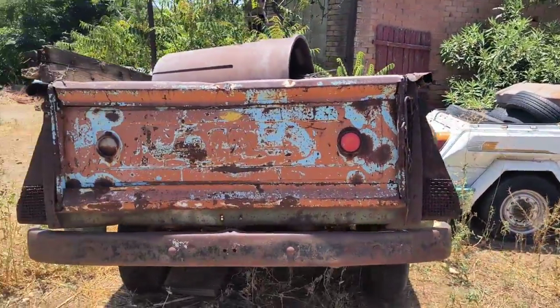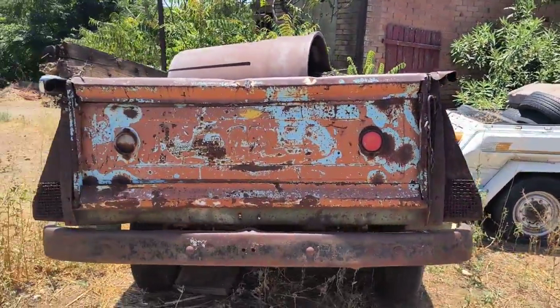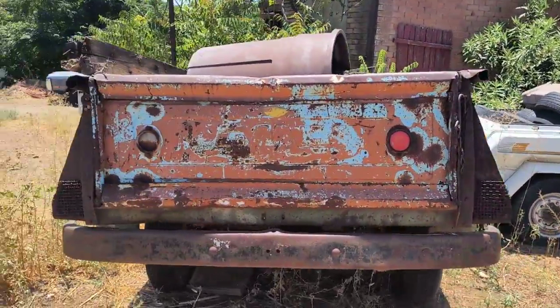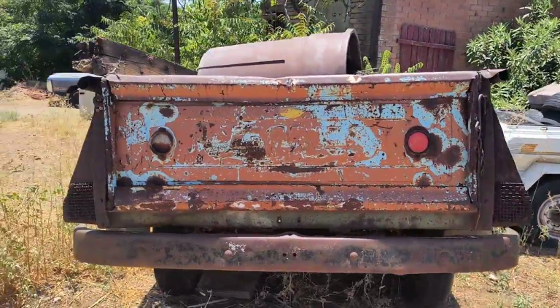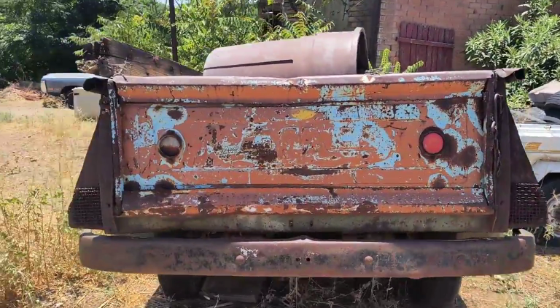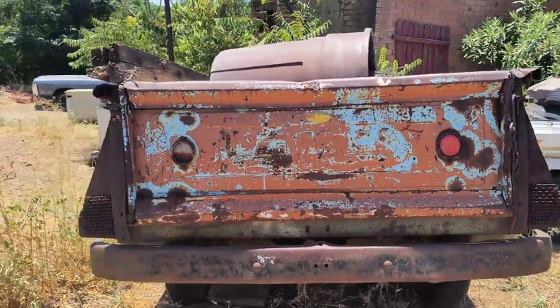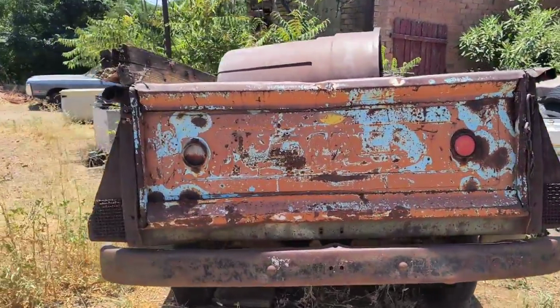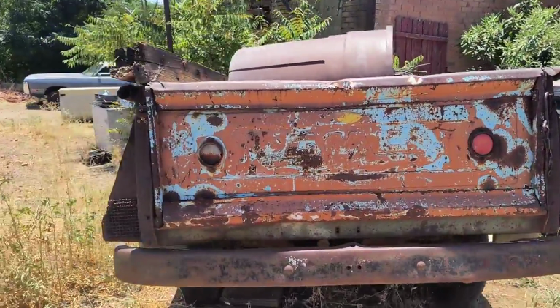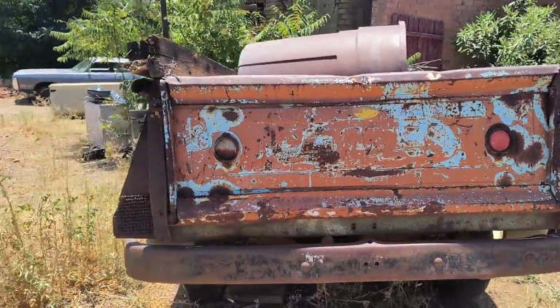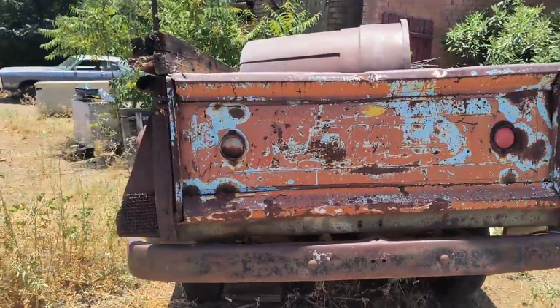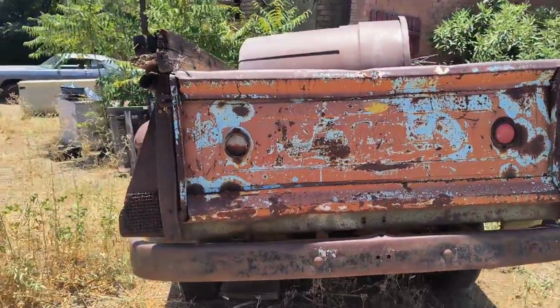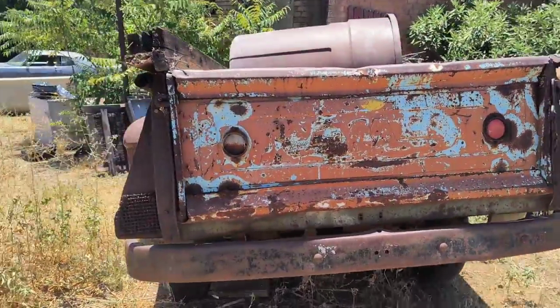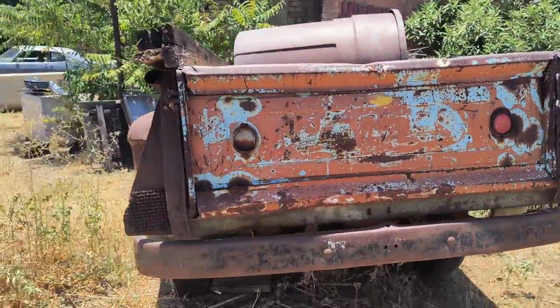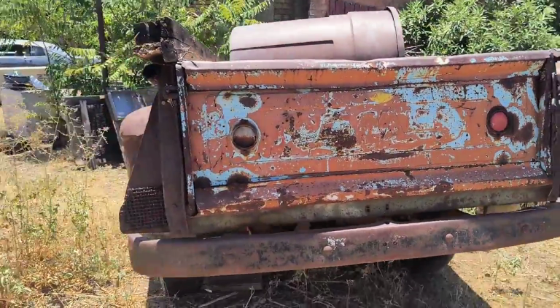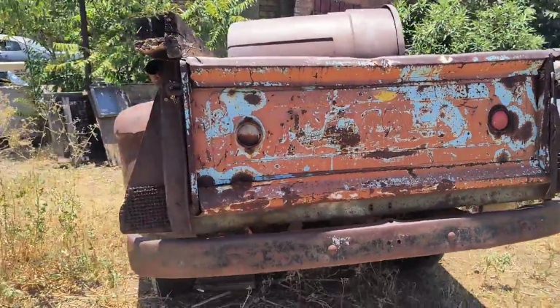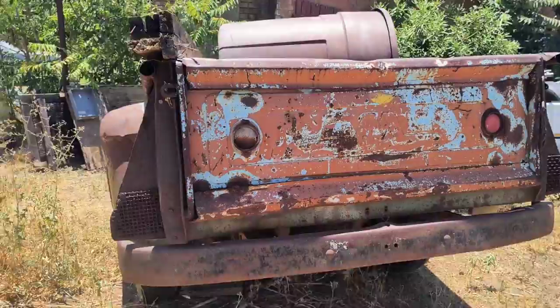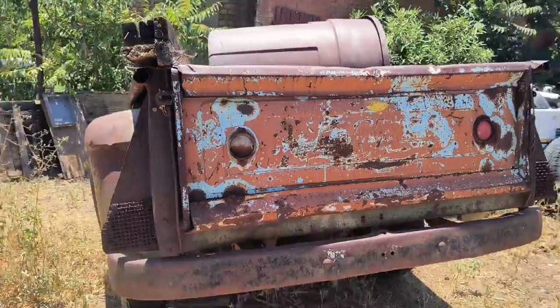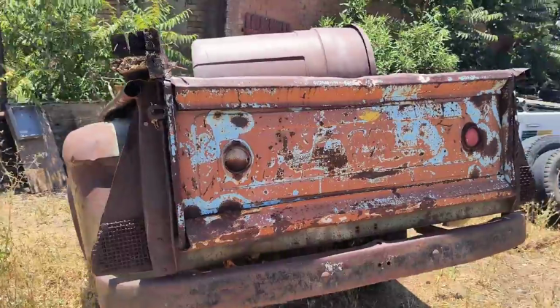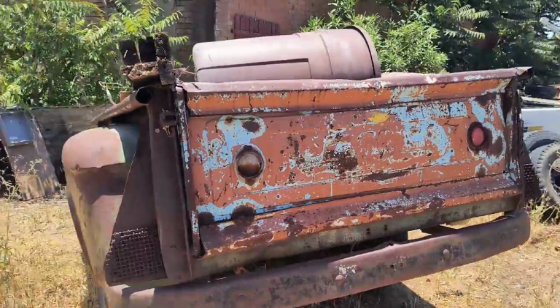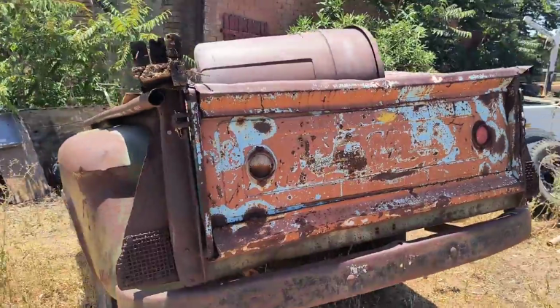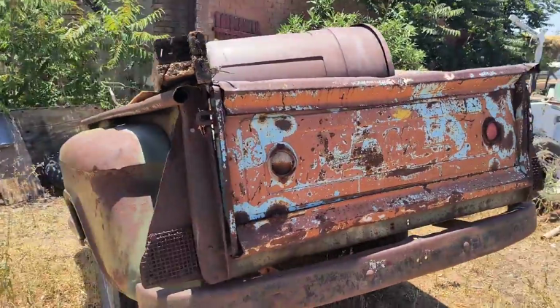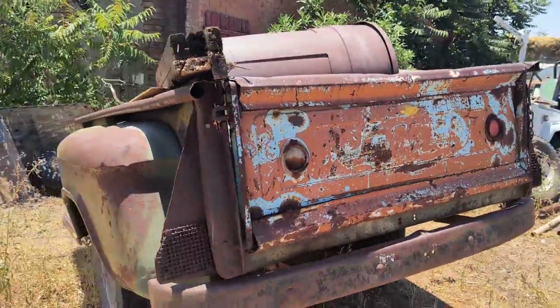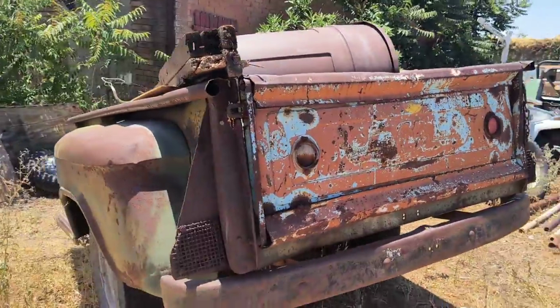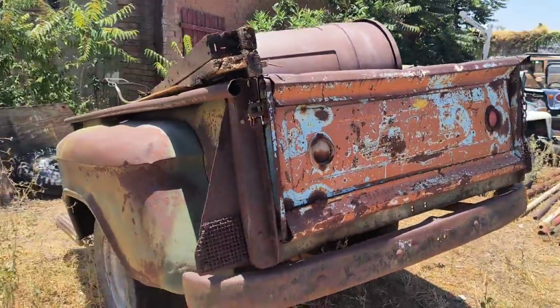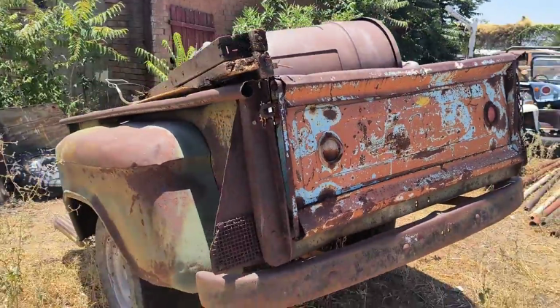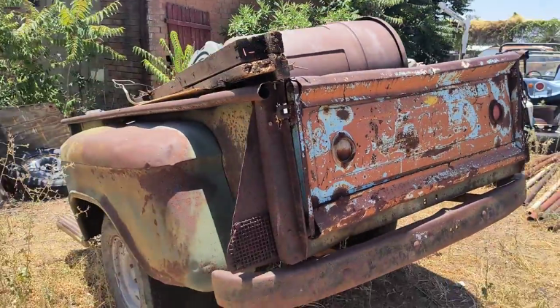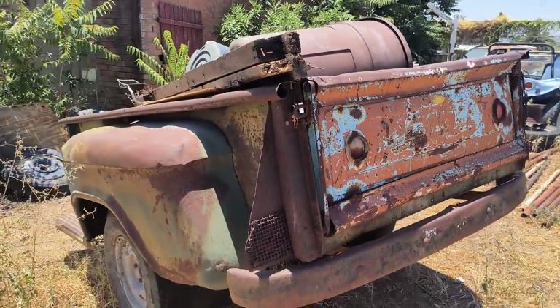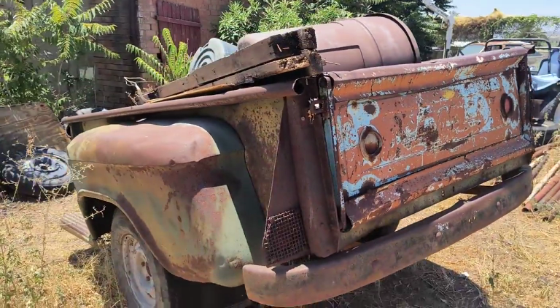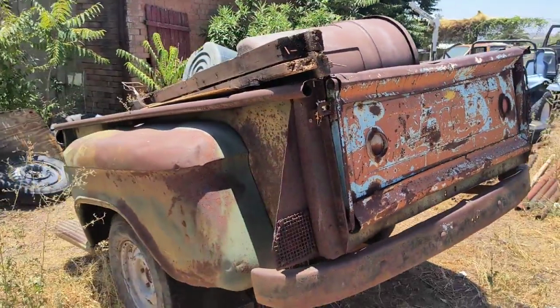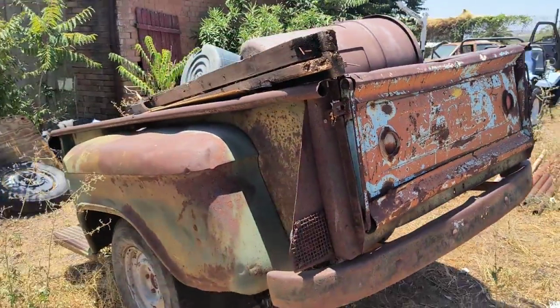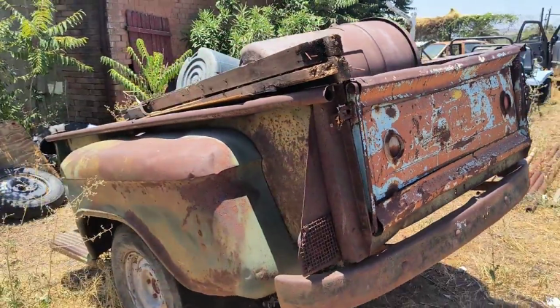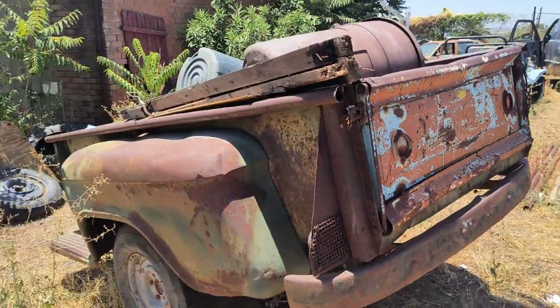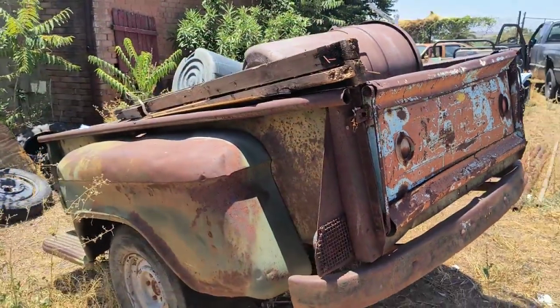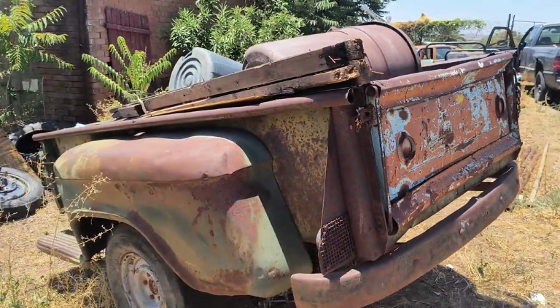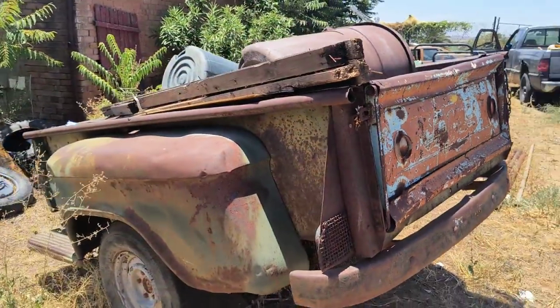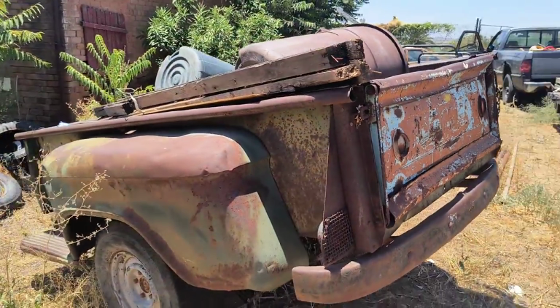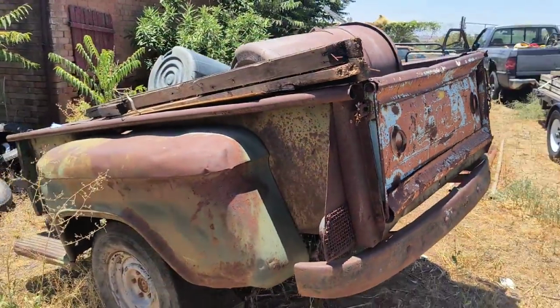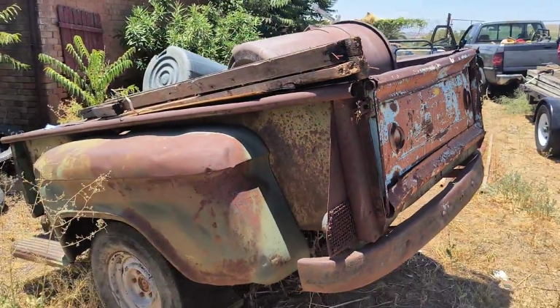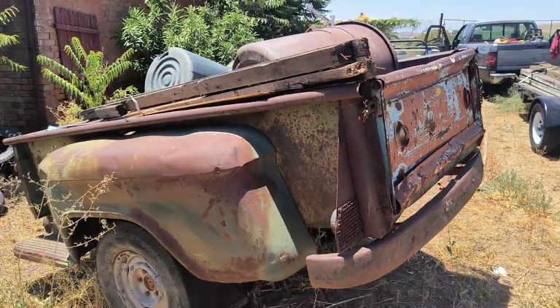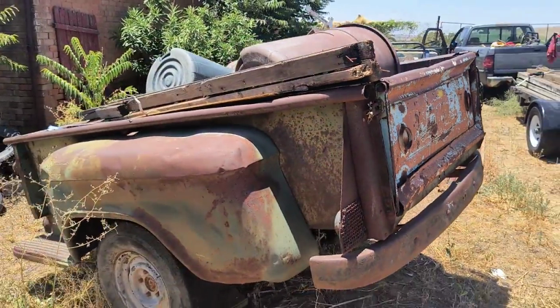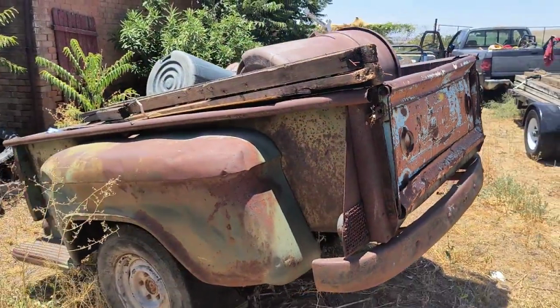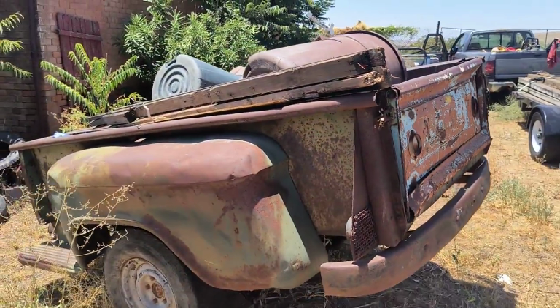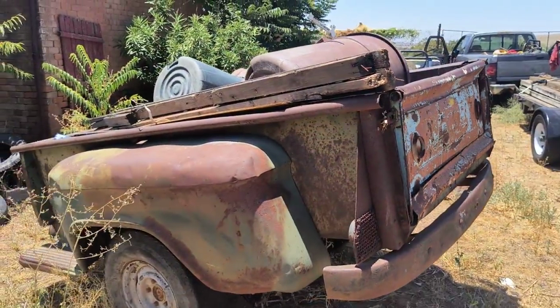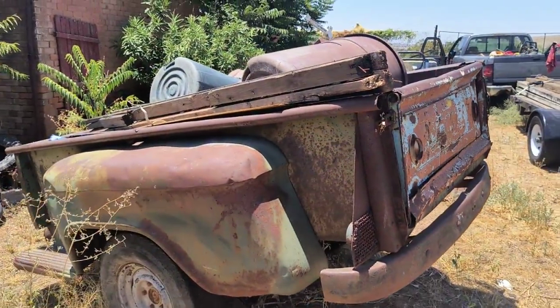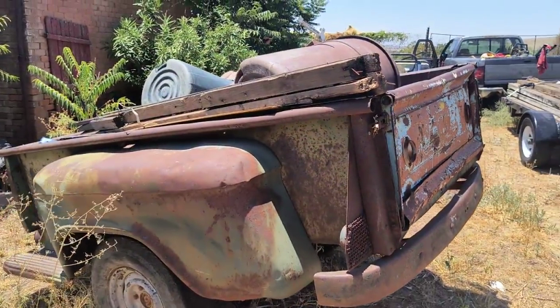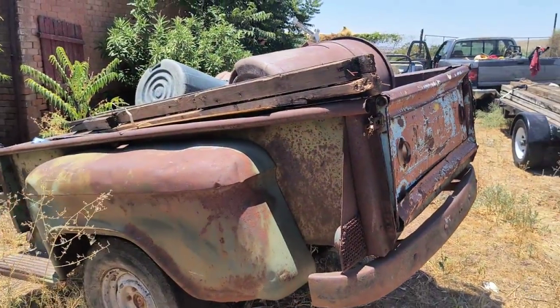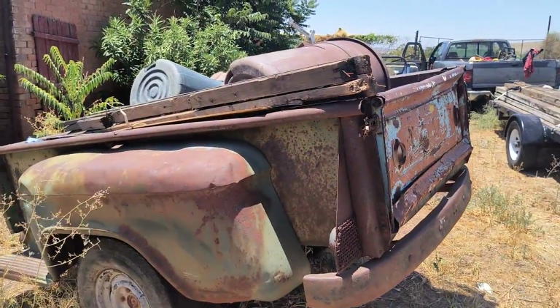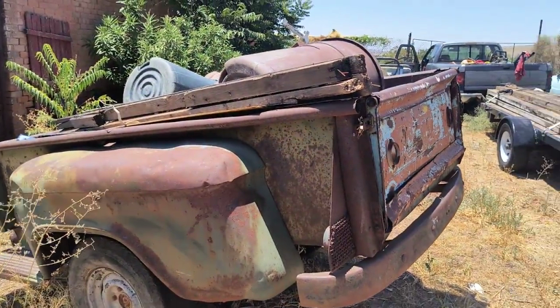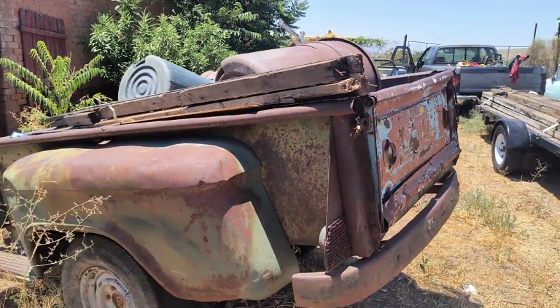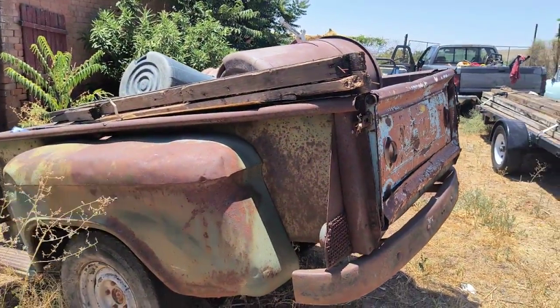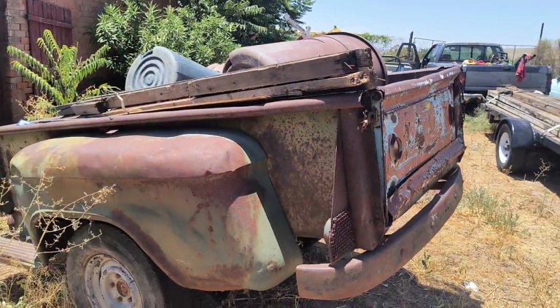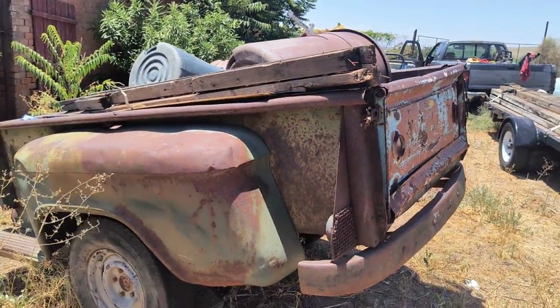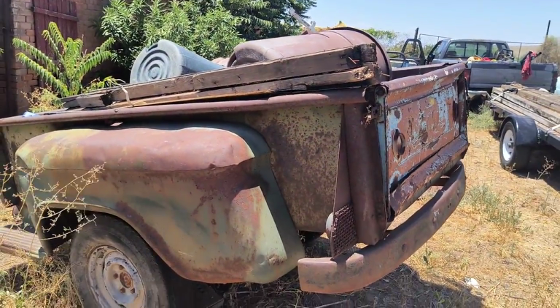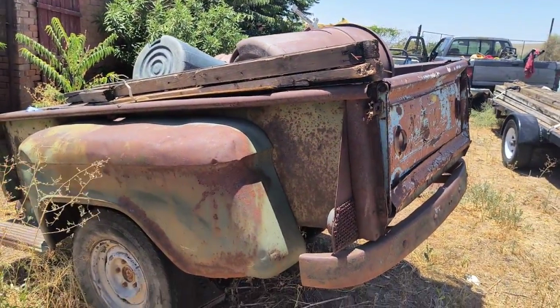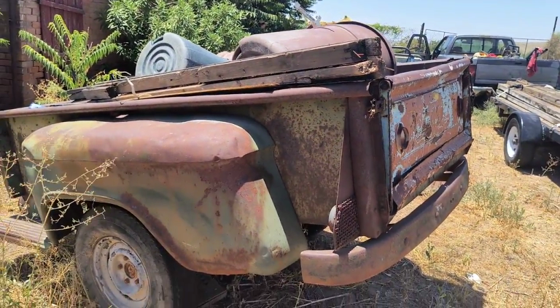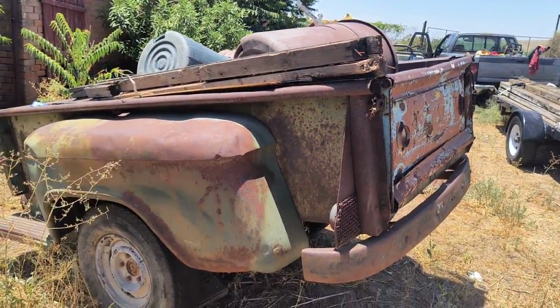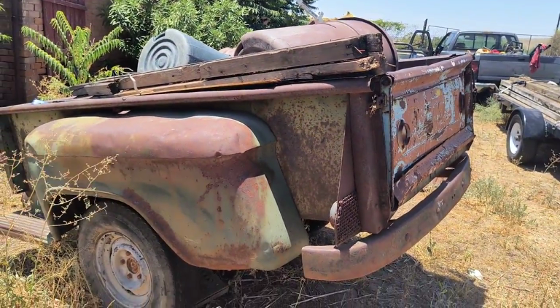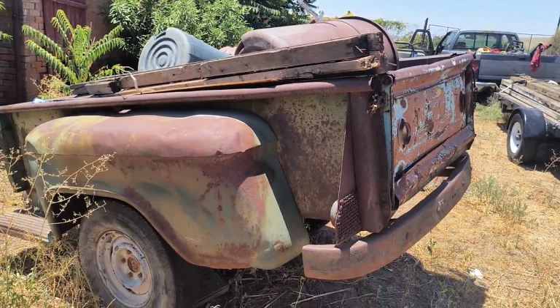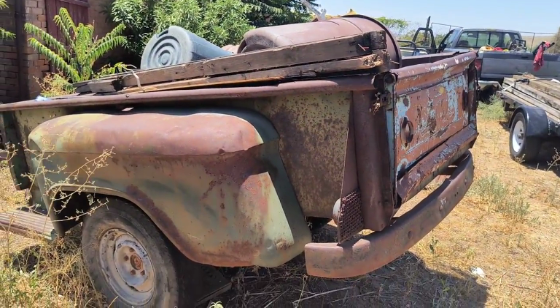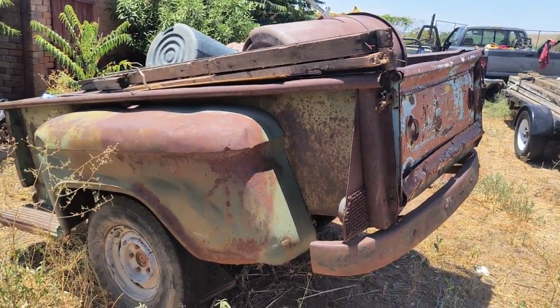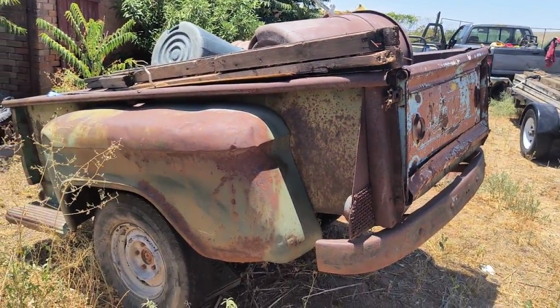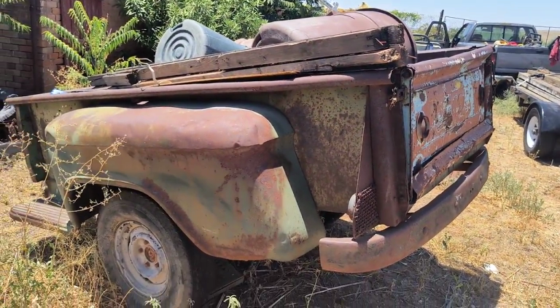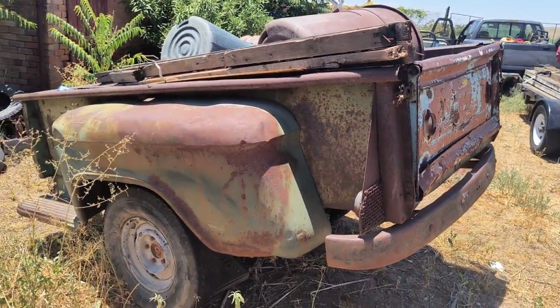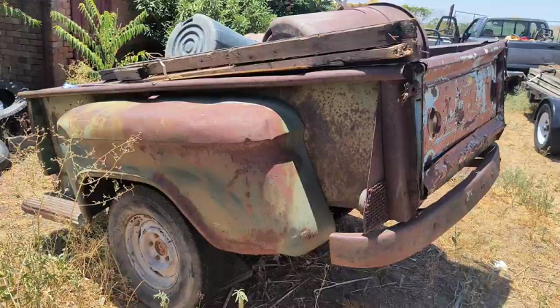Here is a trash trailer that's made out of the rear end of like a '50s Chevy truck. I figured it'd come in handy.